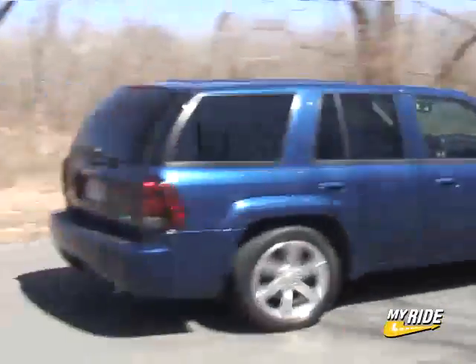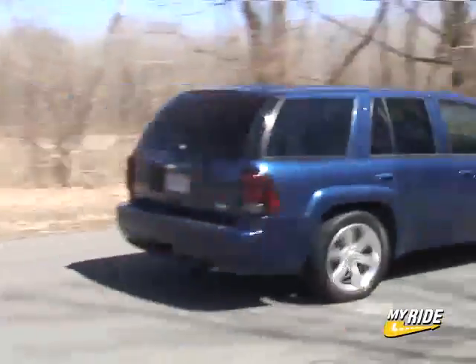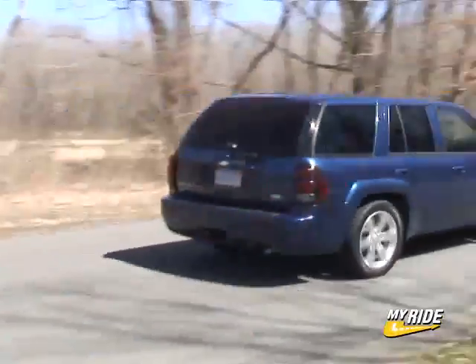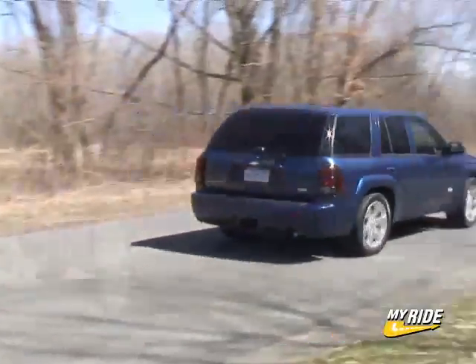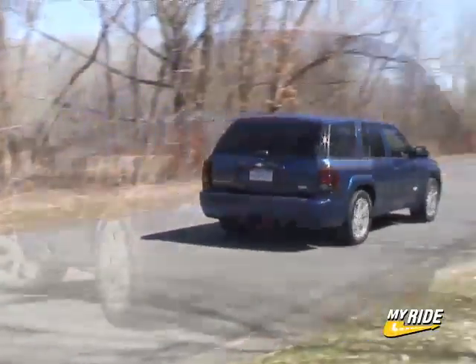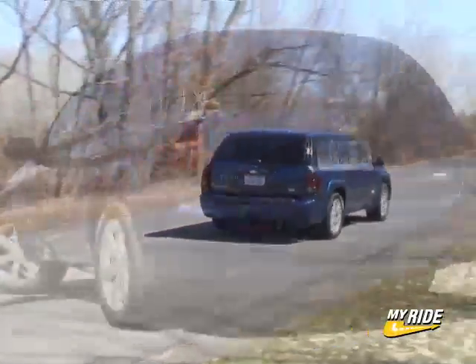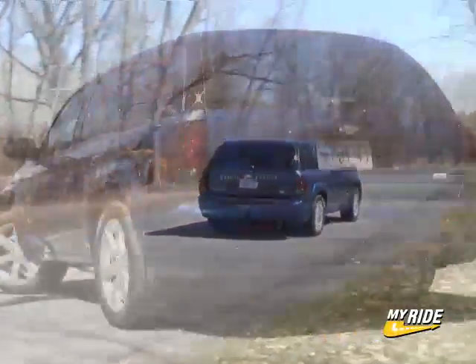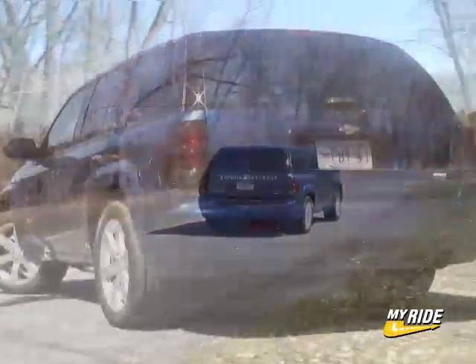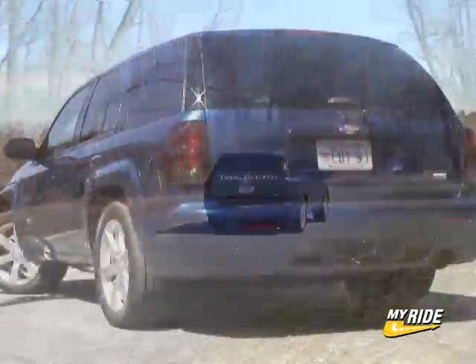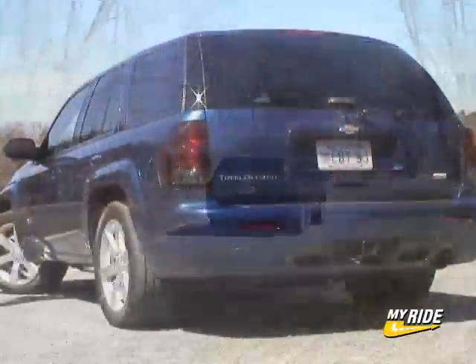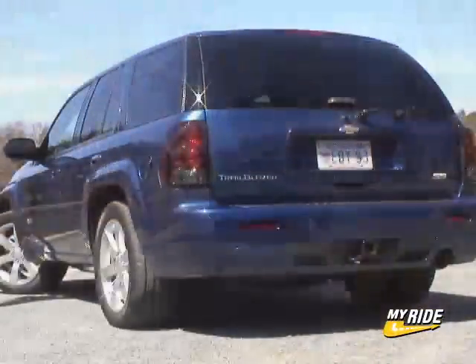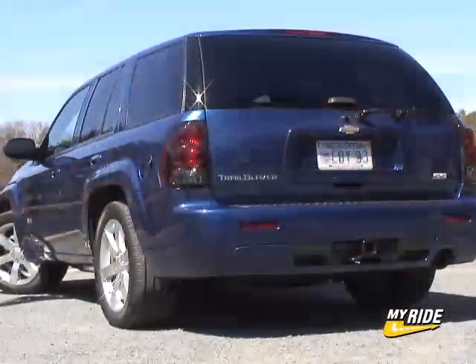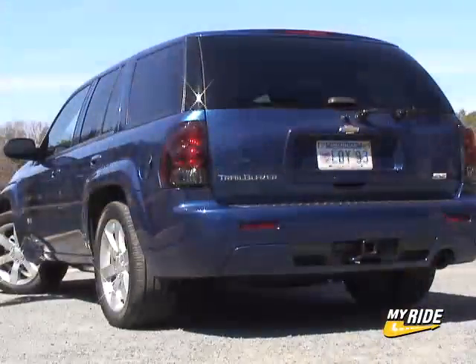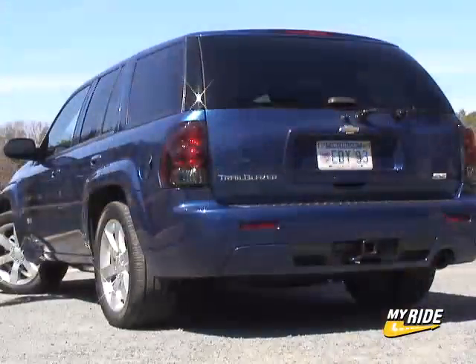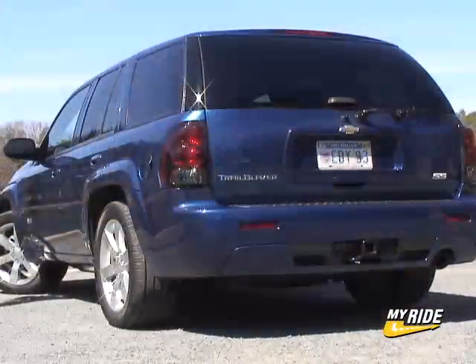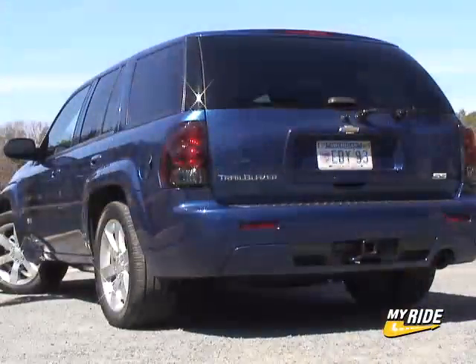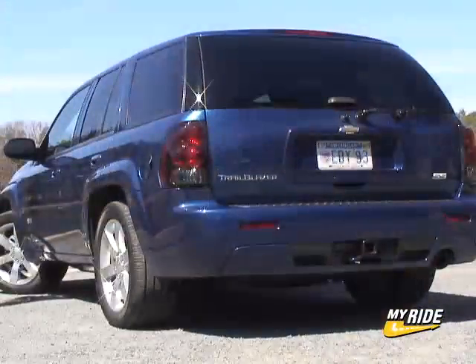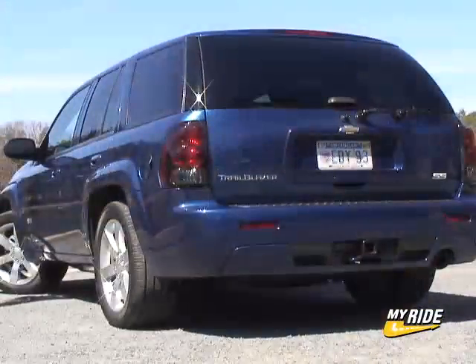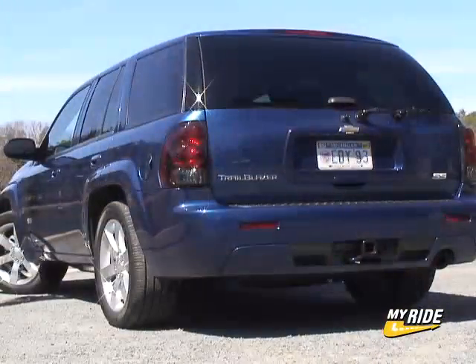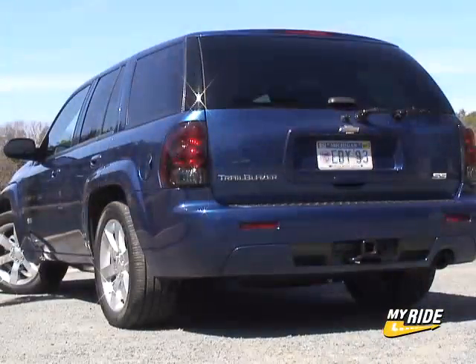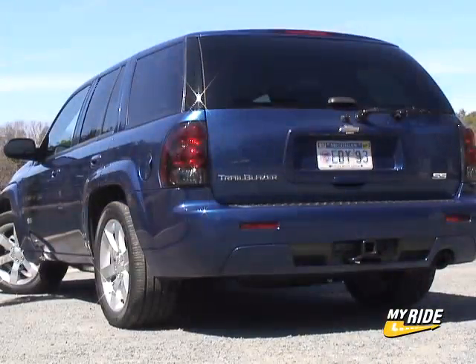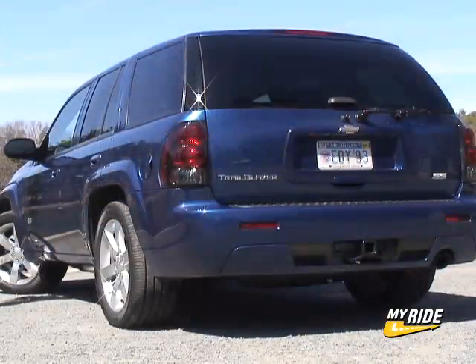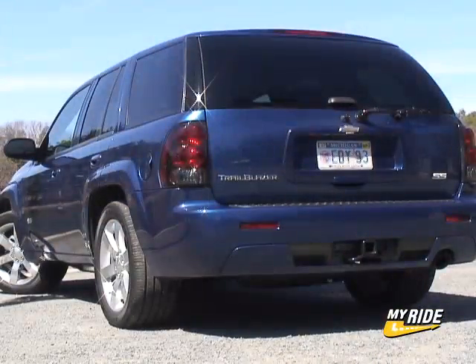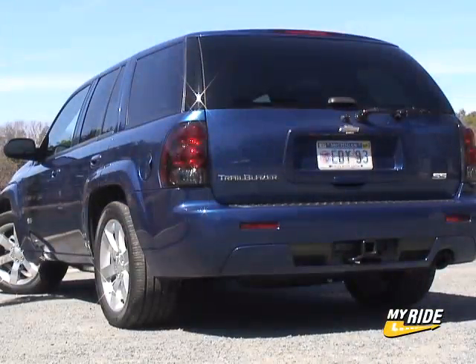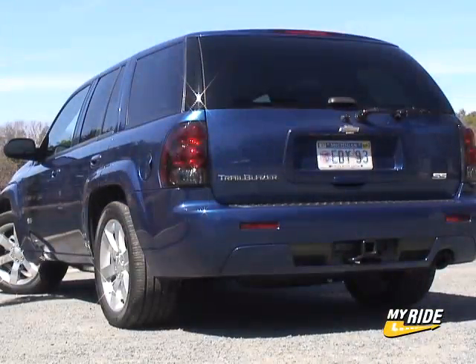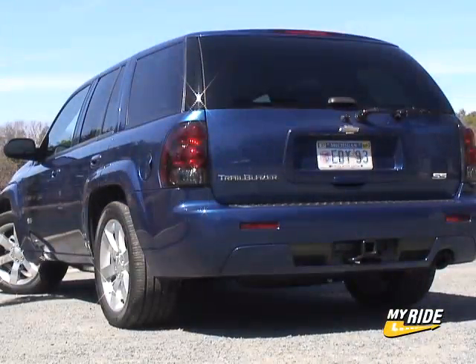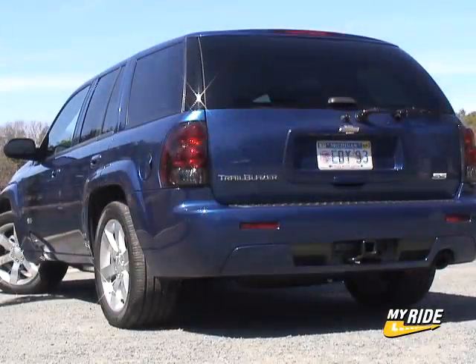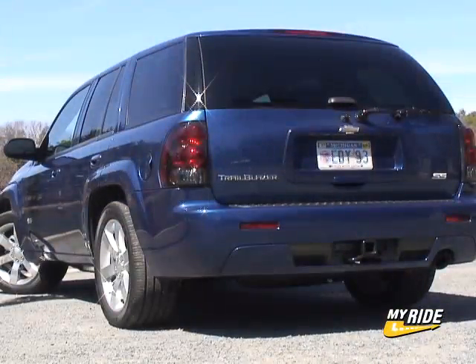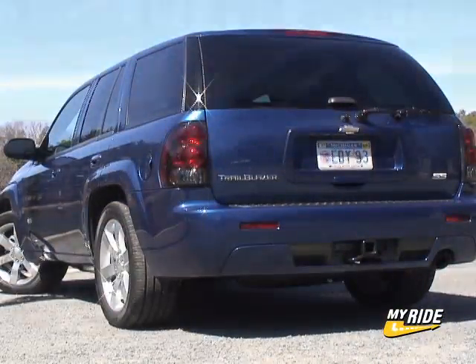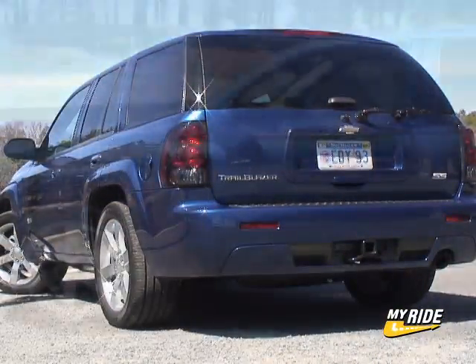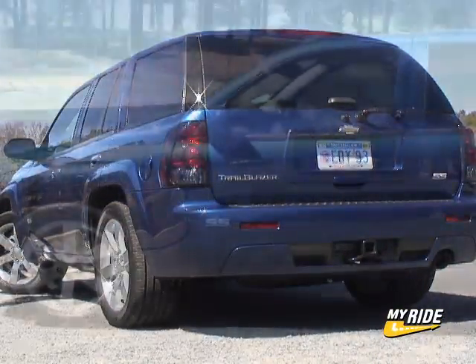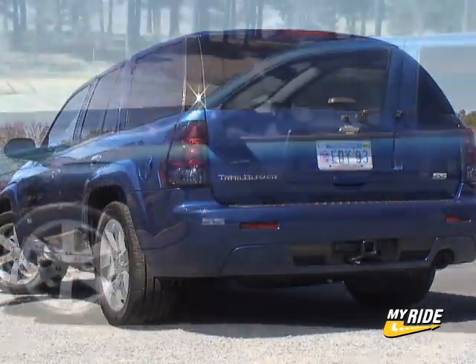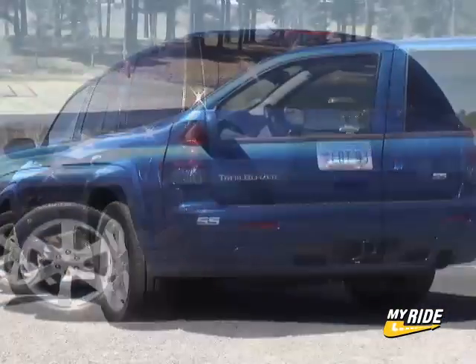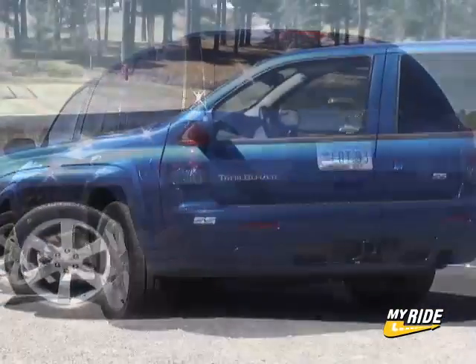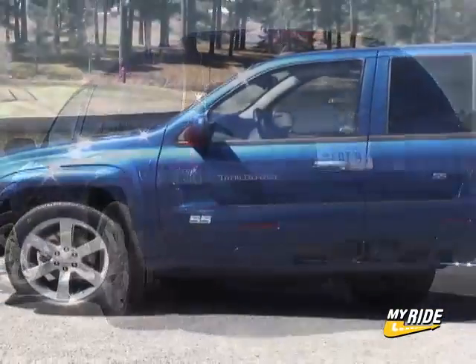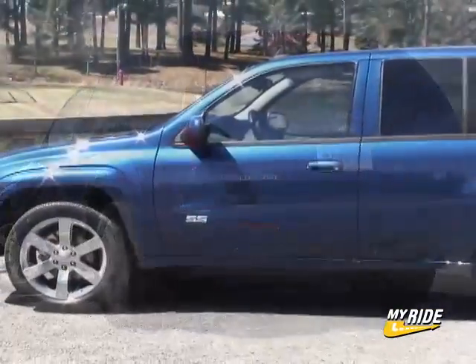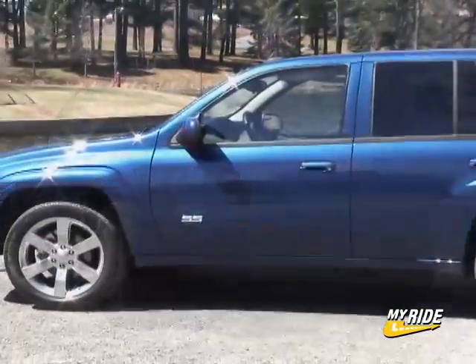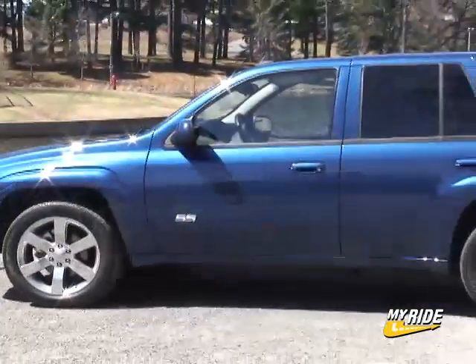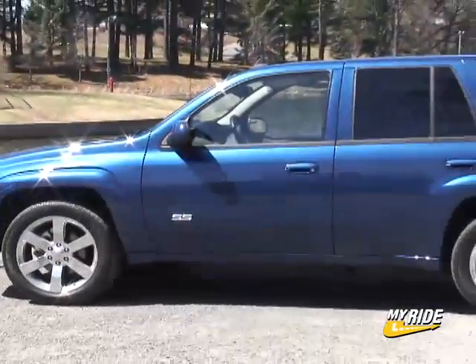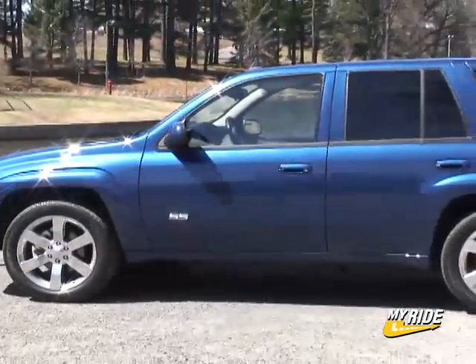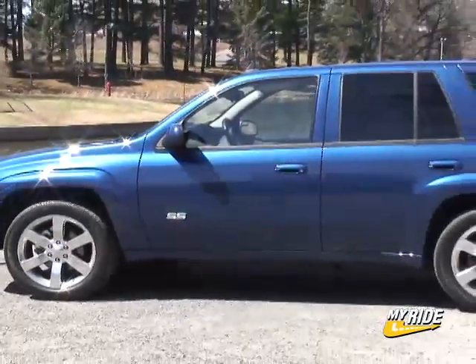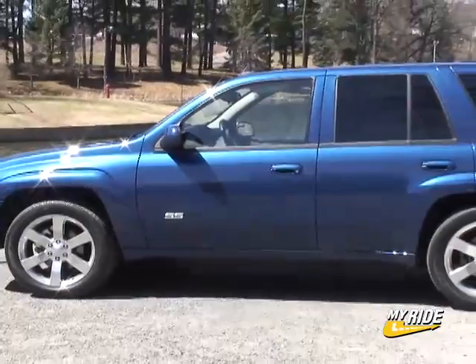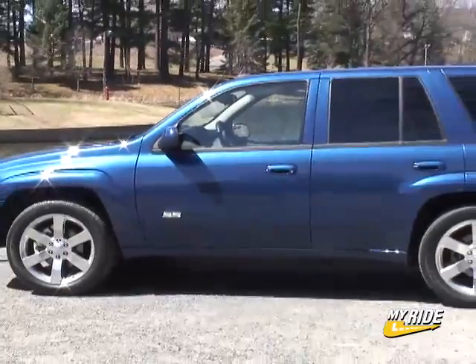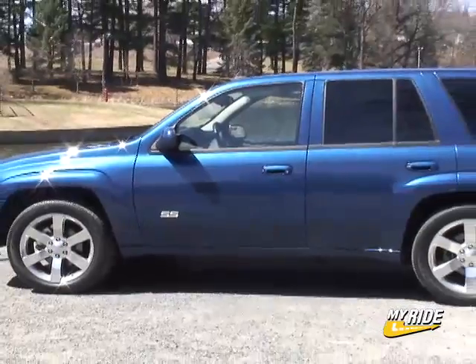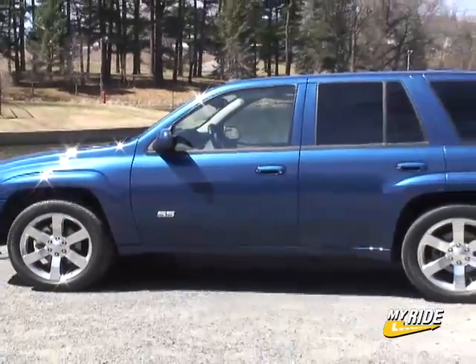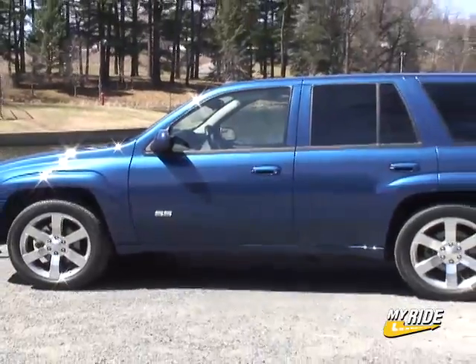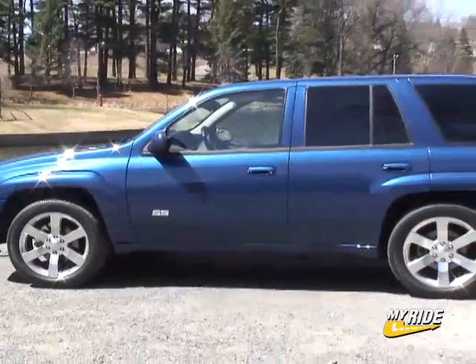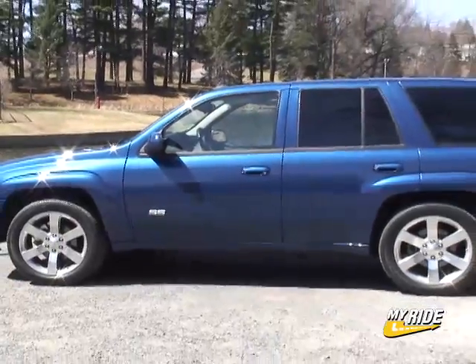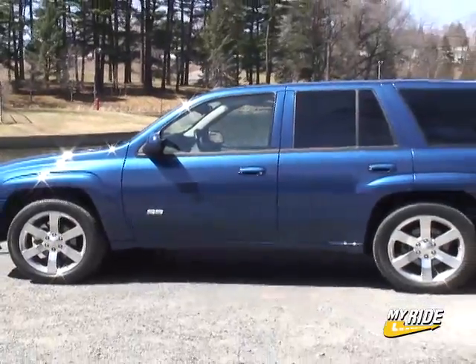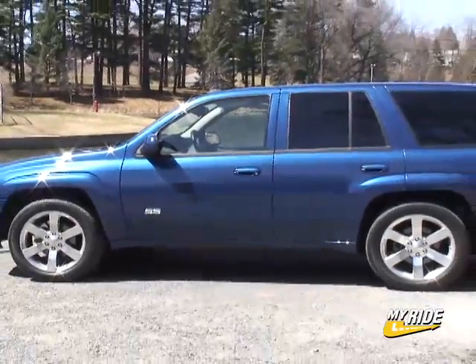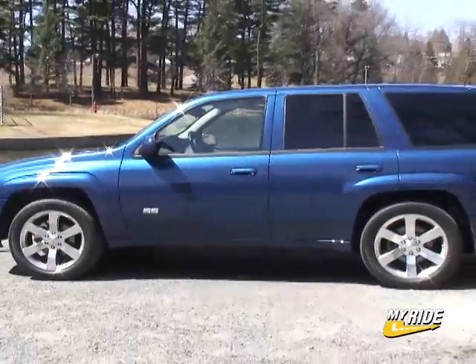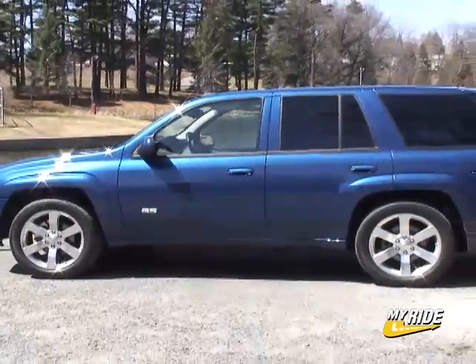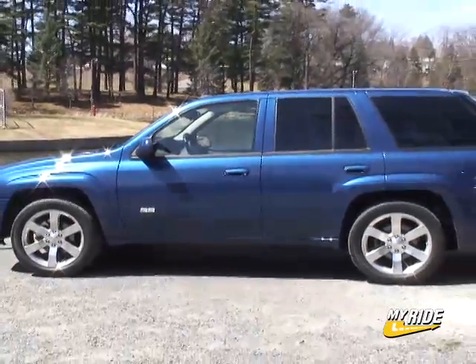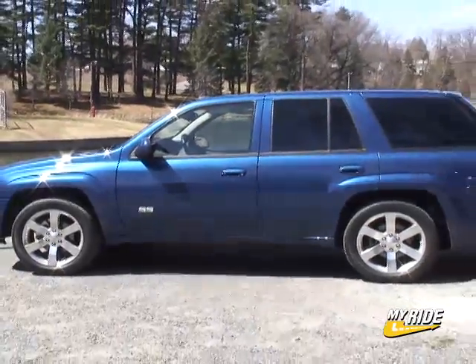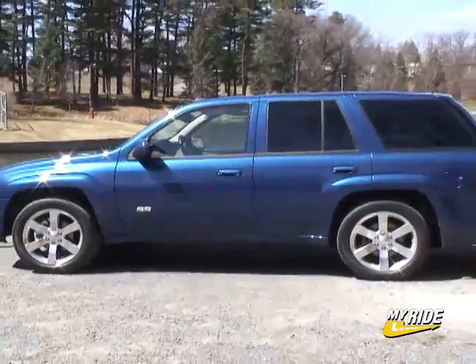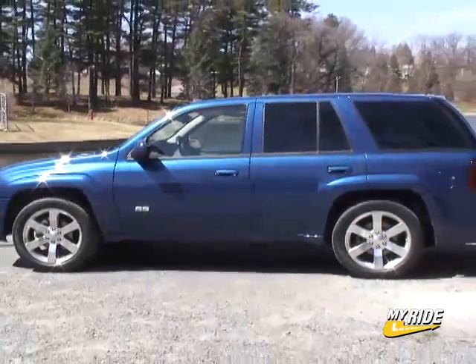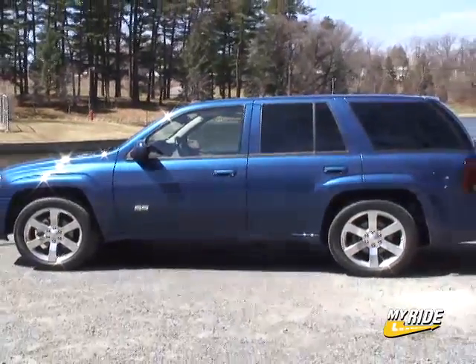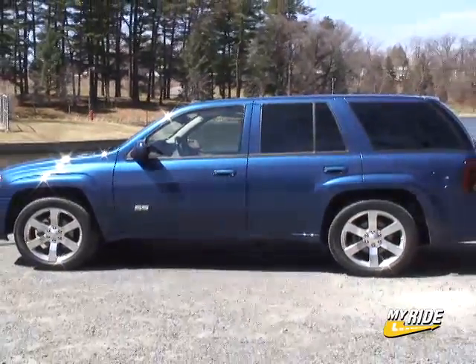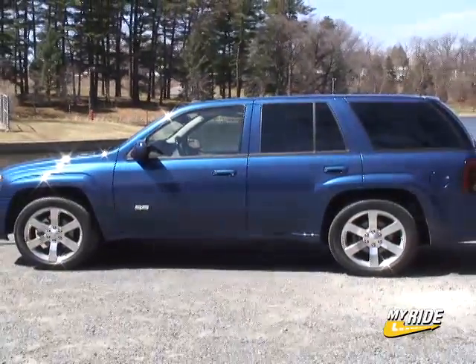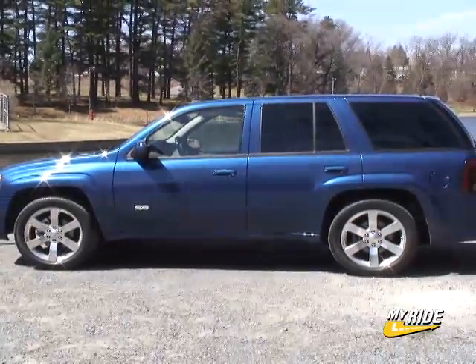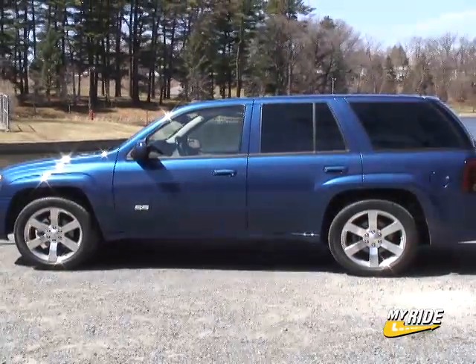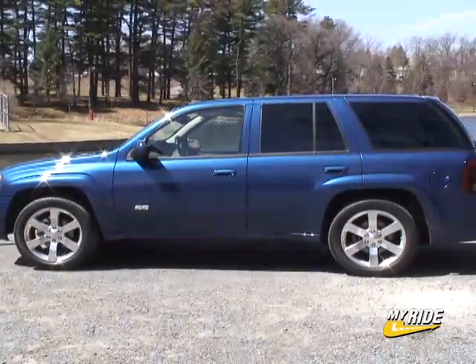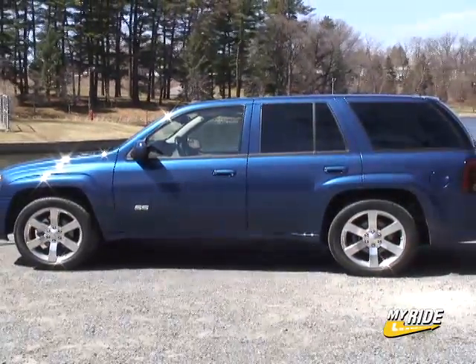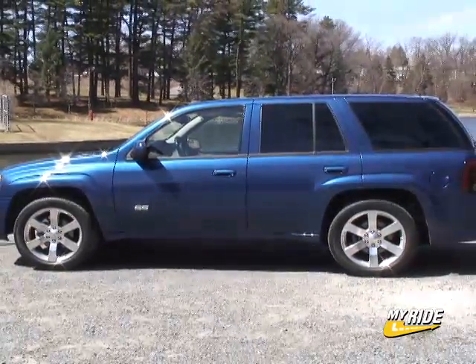The Trailblazer SS blends the two together and does it very well. For DriveTime on CarTV, I'm Steve Hammes.